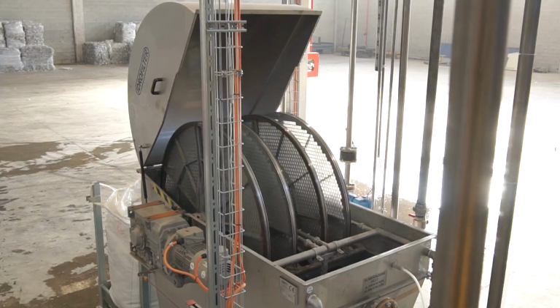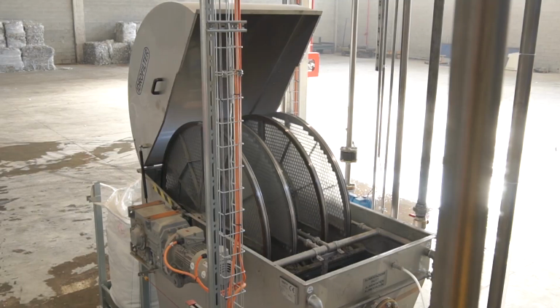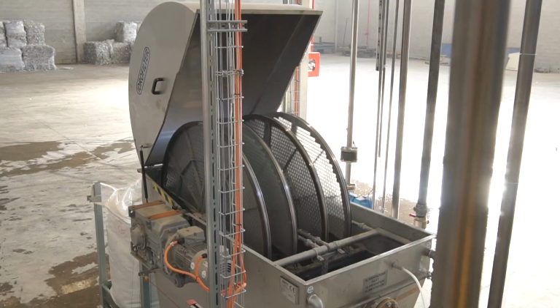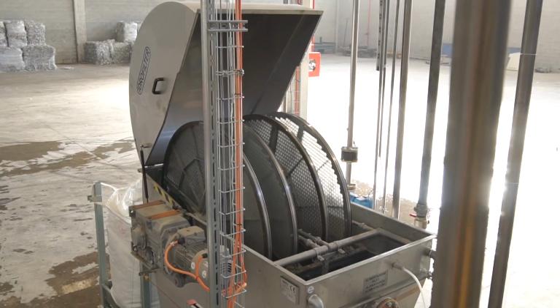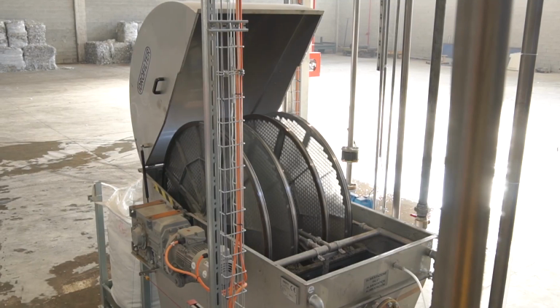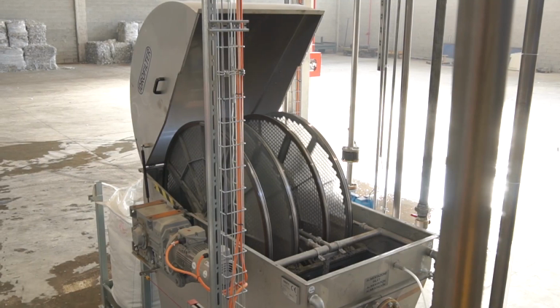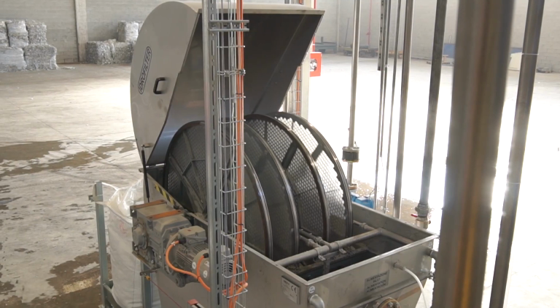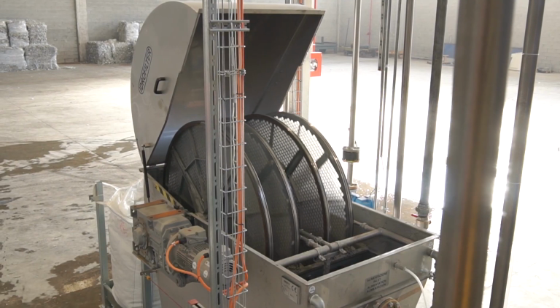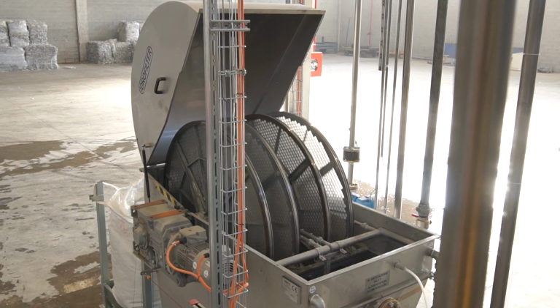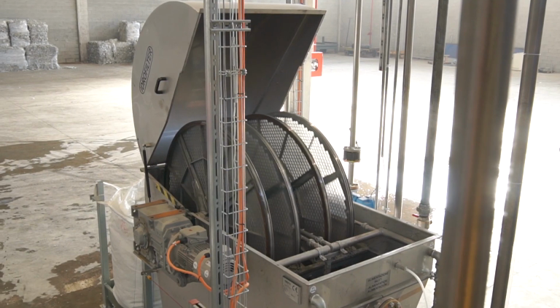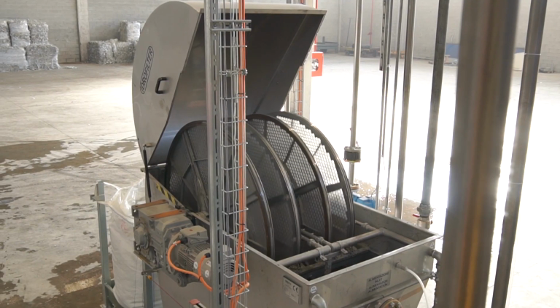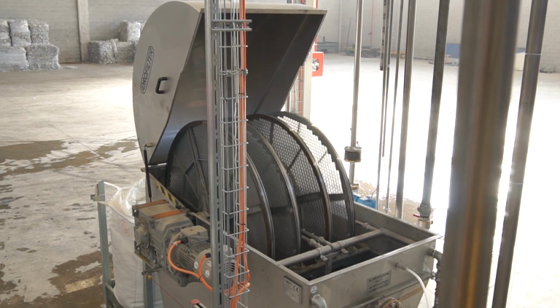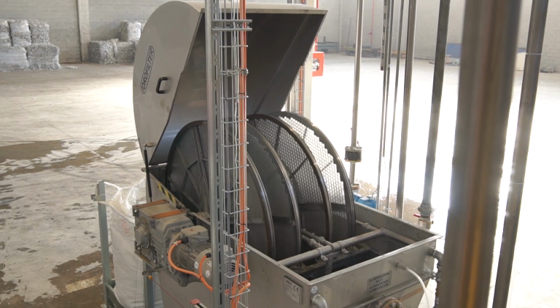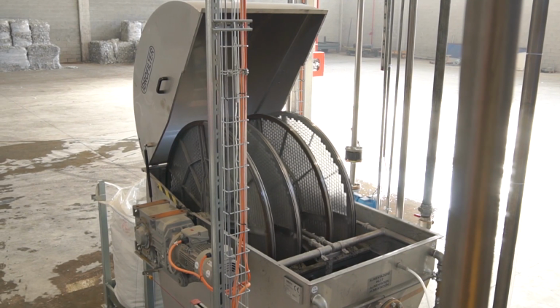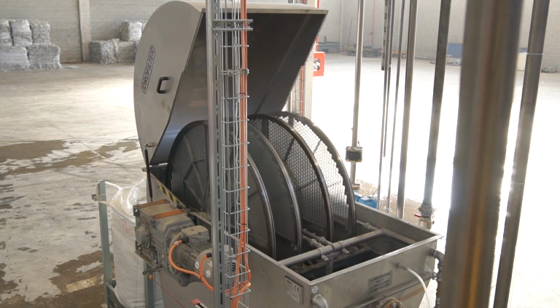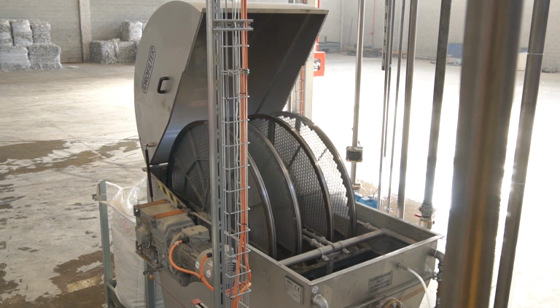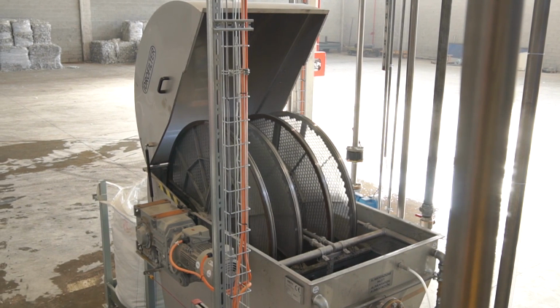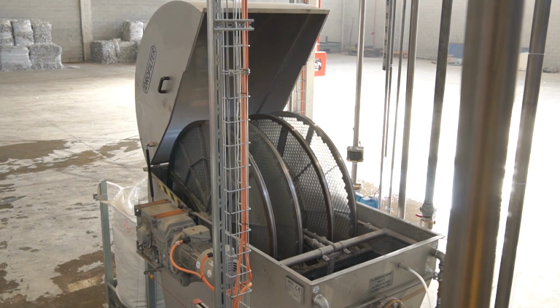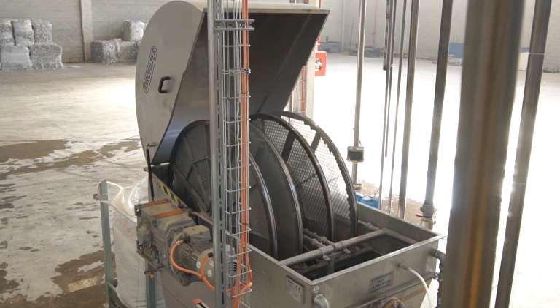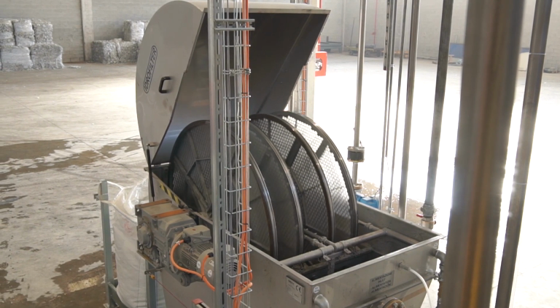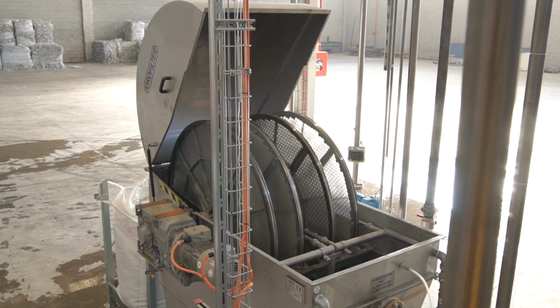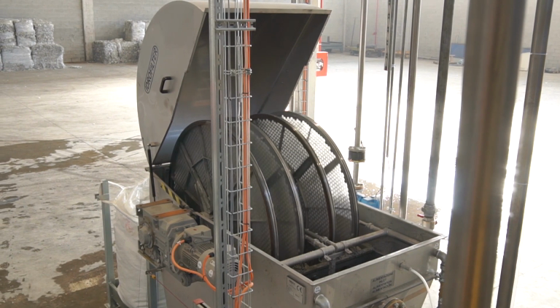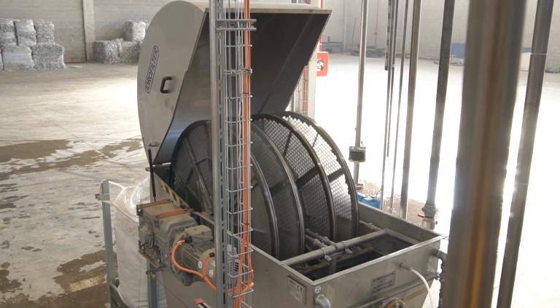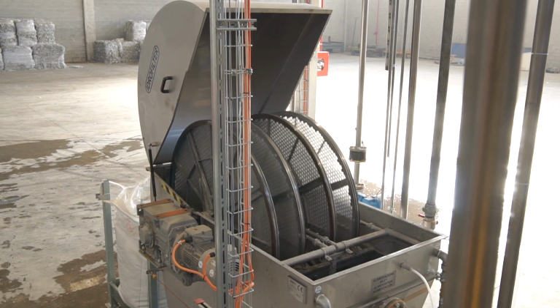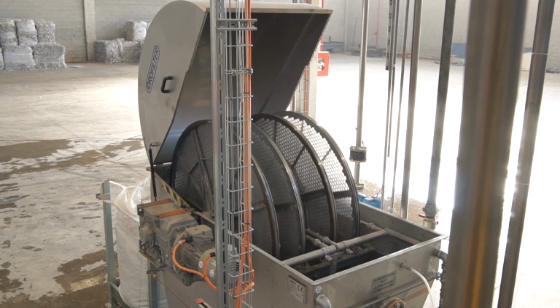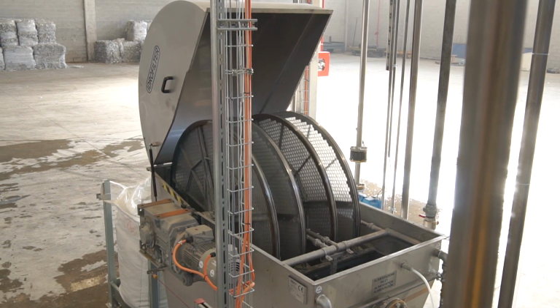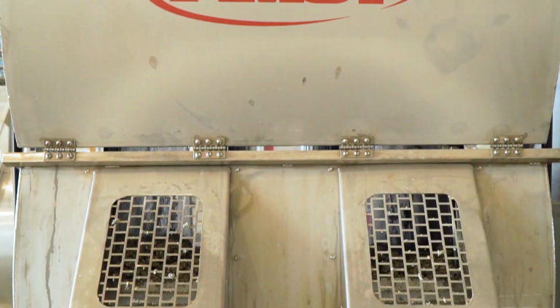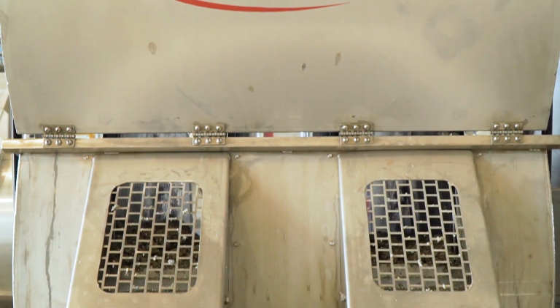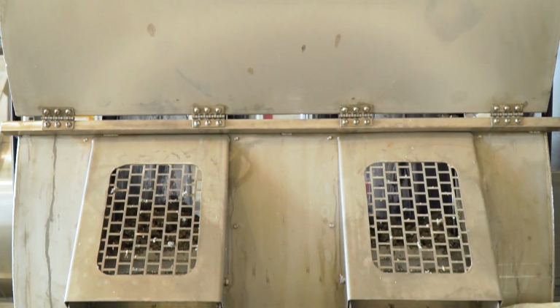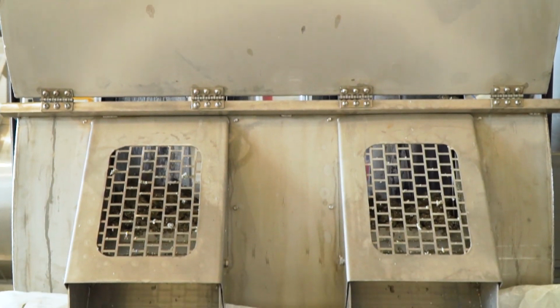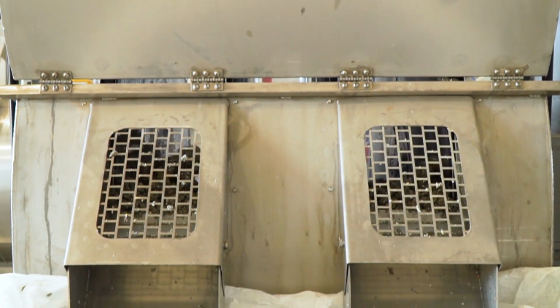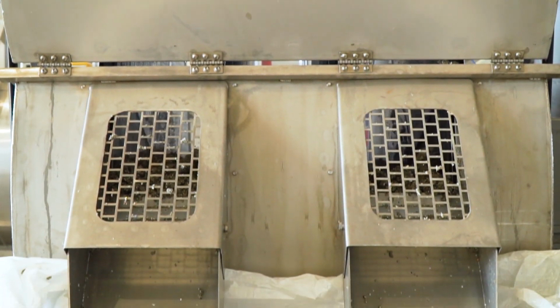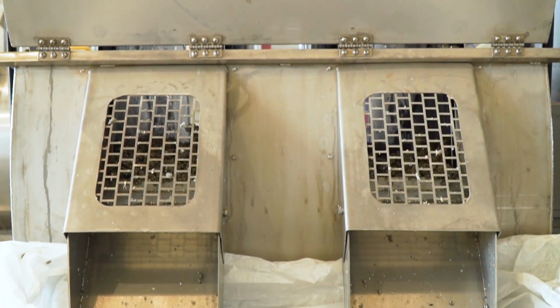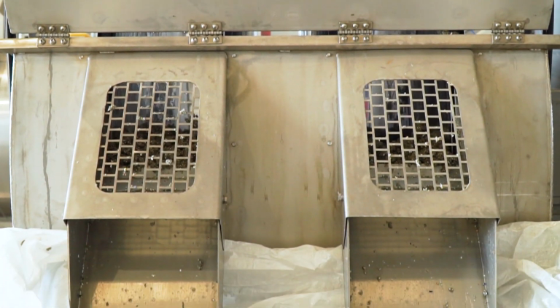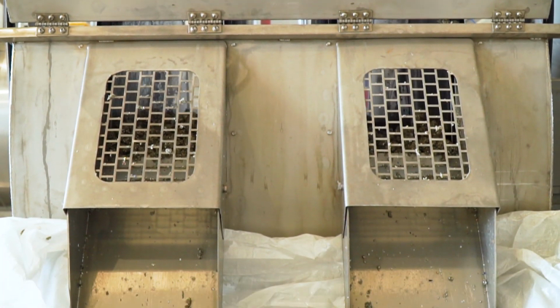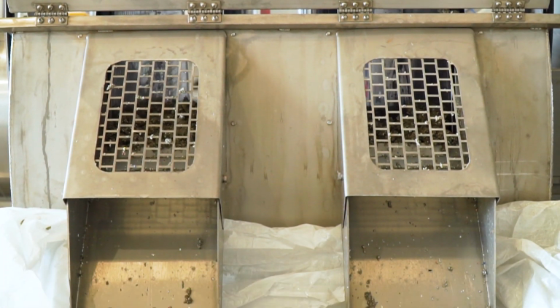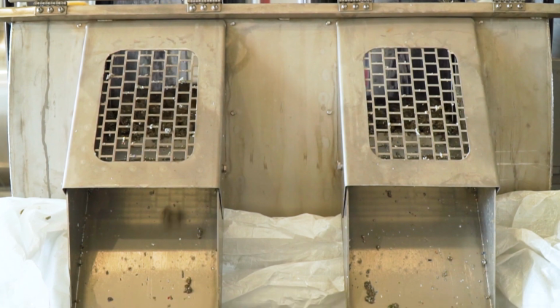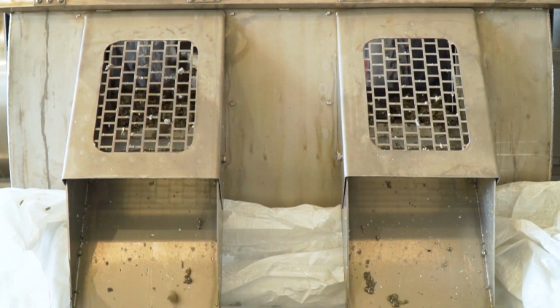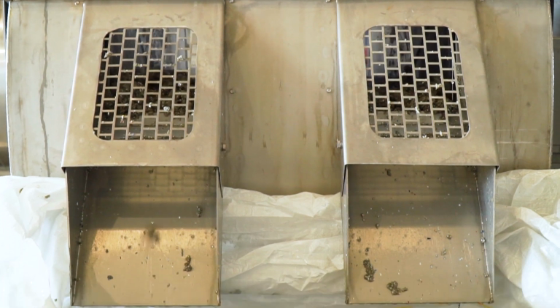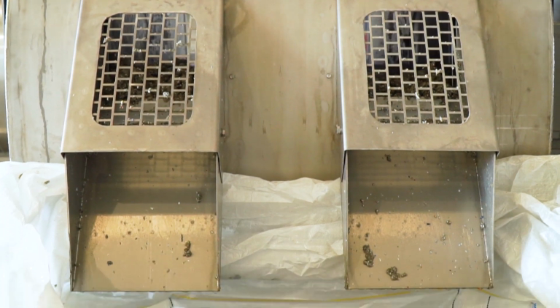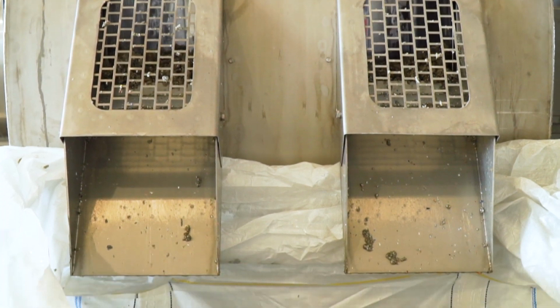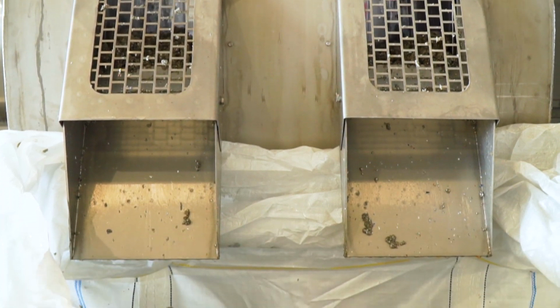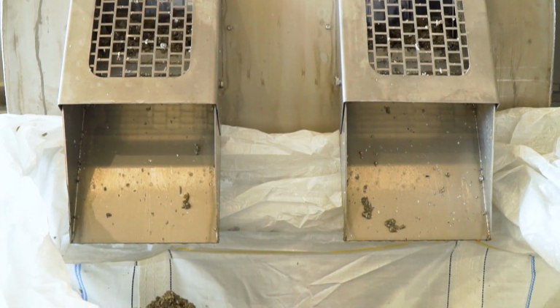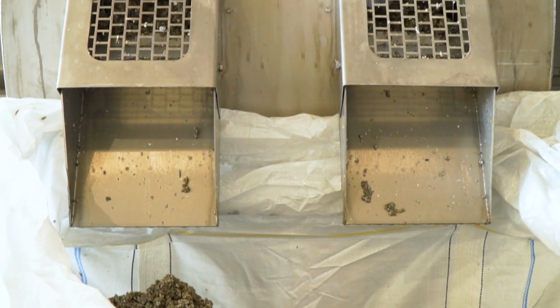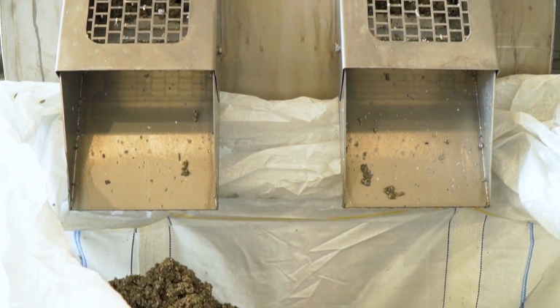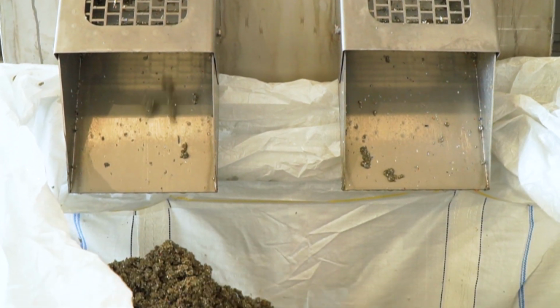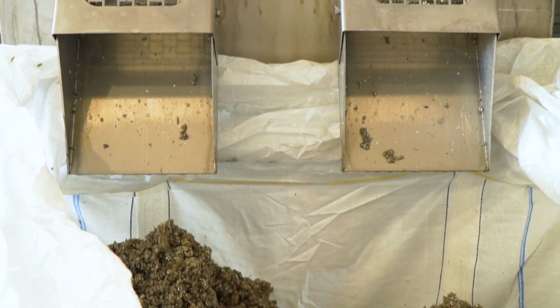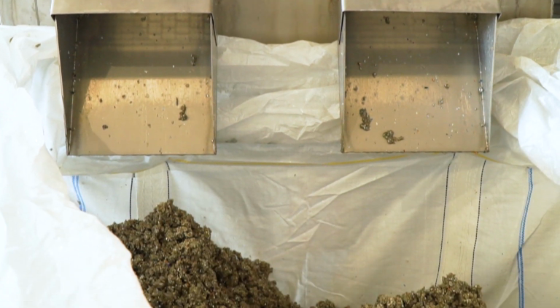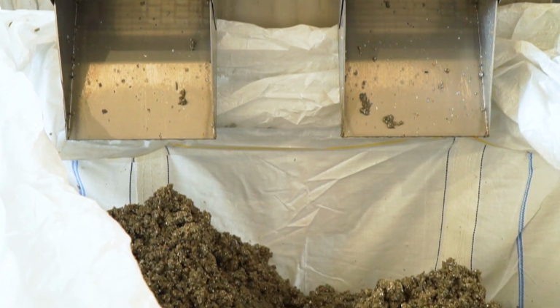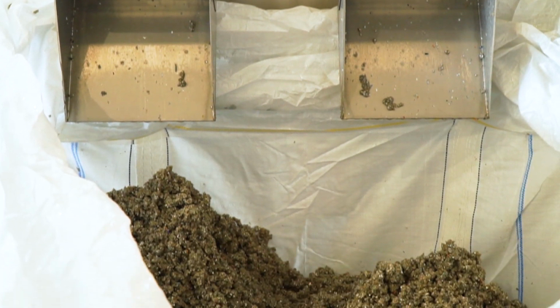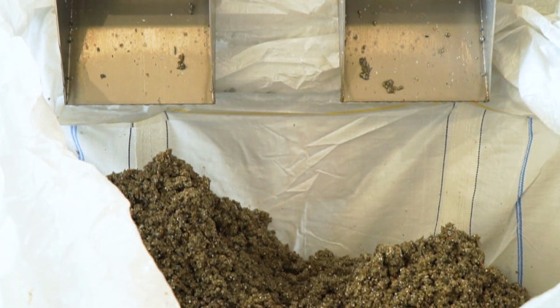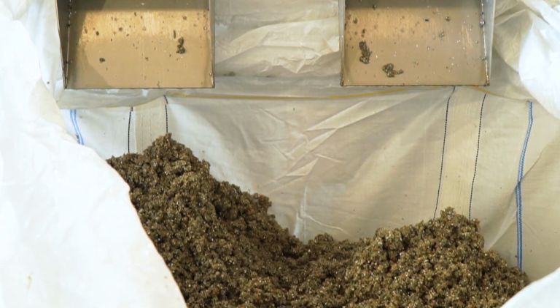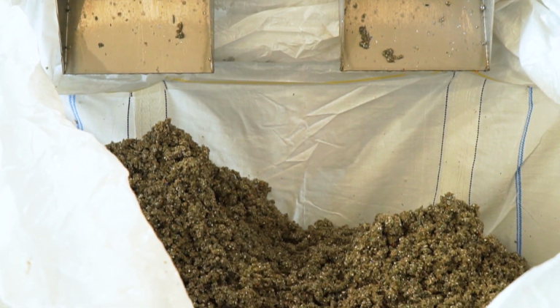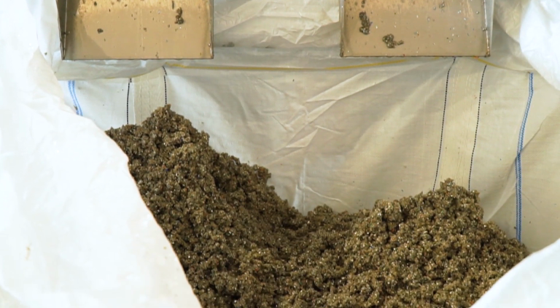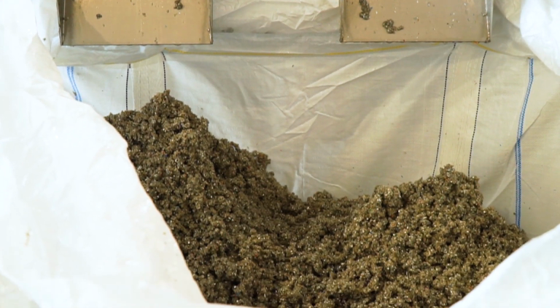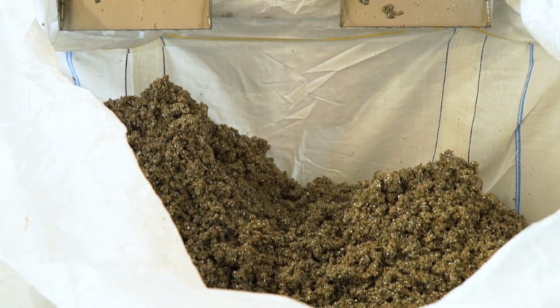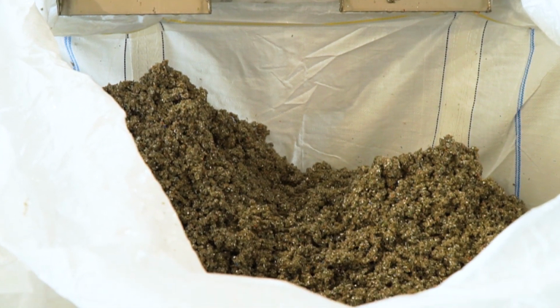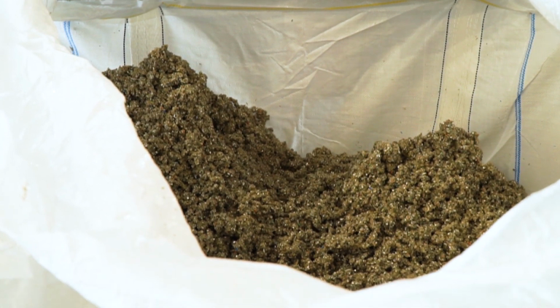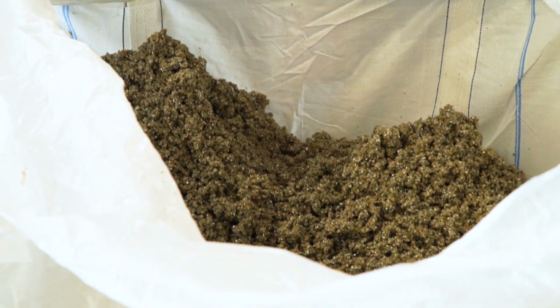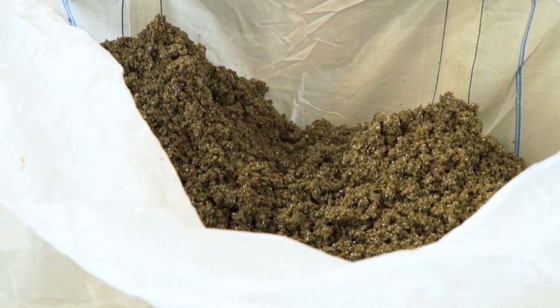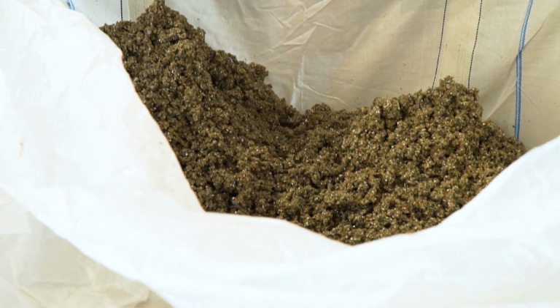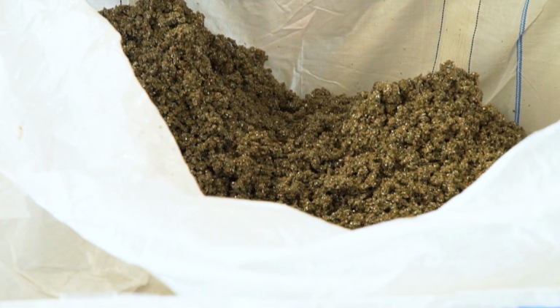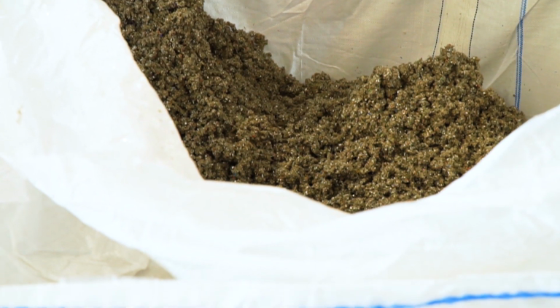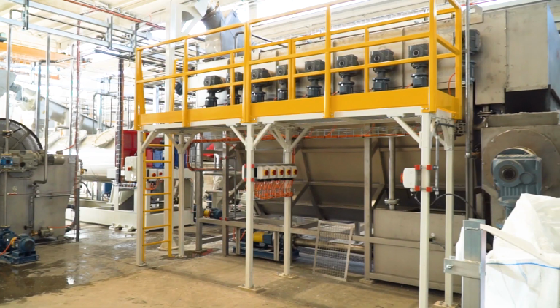During the washing phase, the utmost care is taken to separate out the cellulose remaining after the work performed at the paper mill.